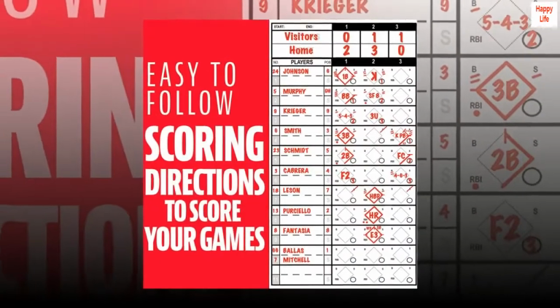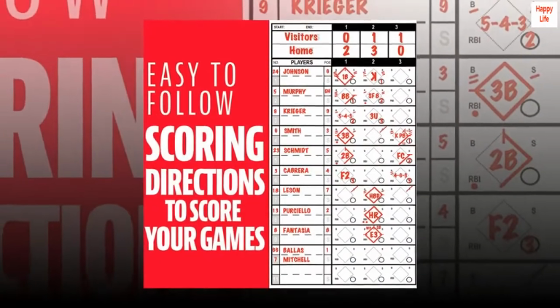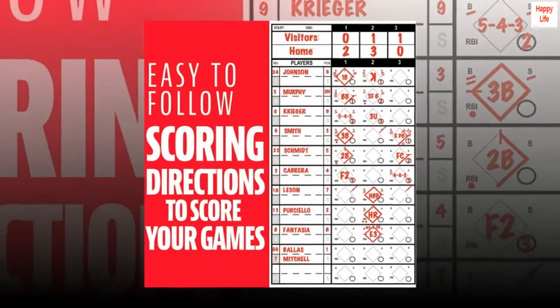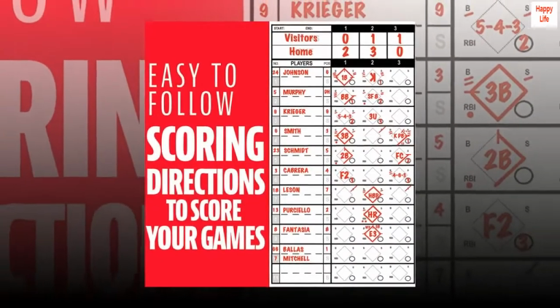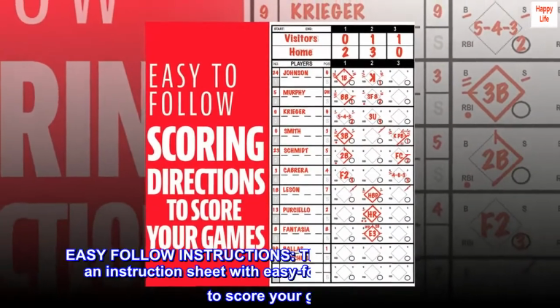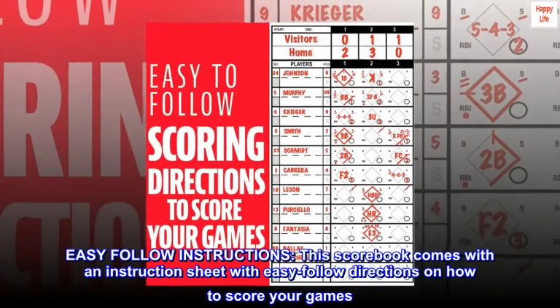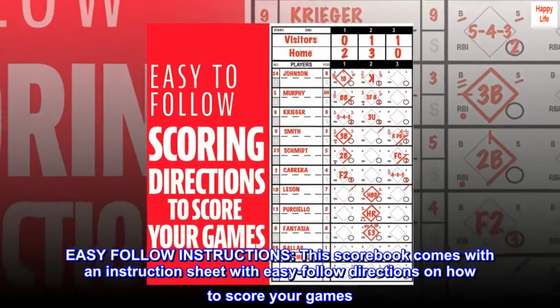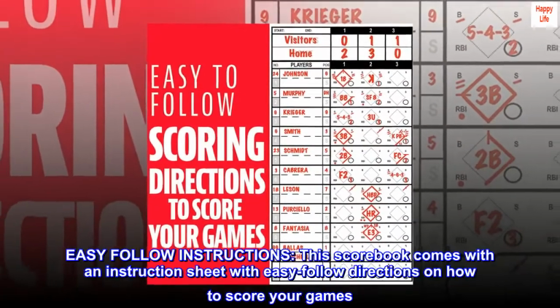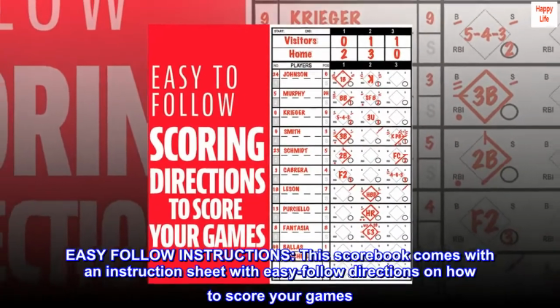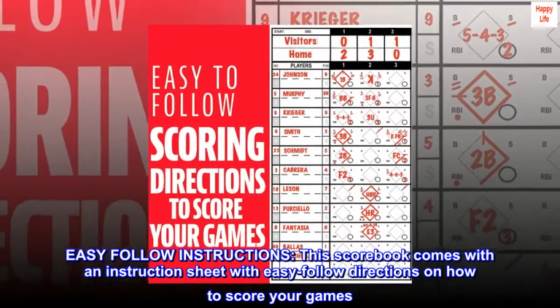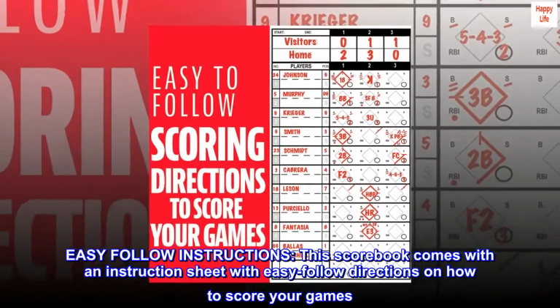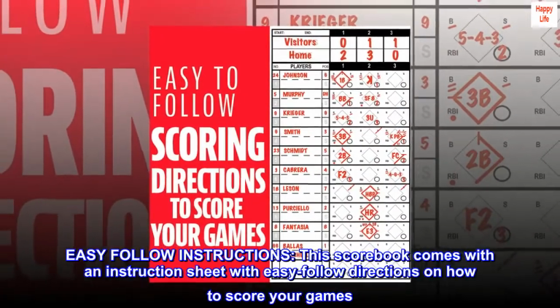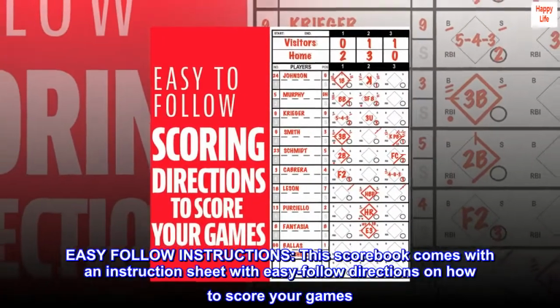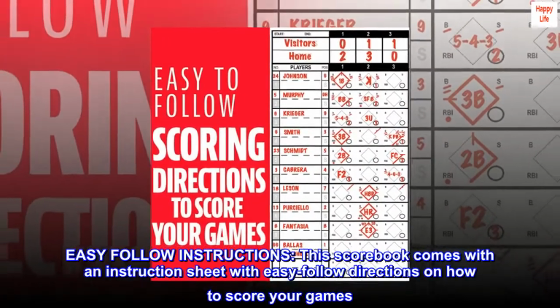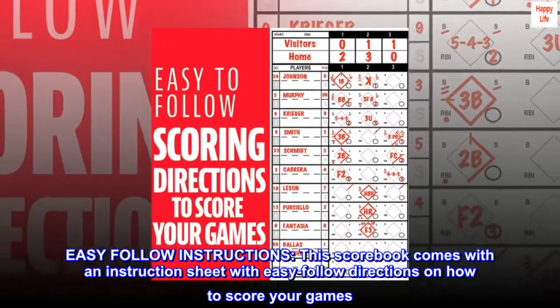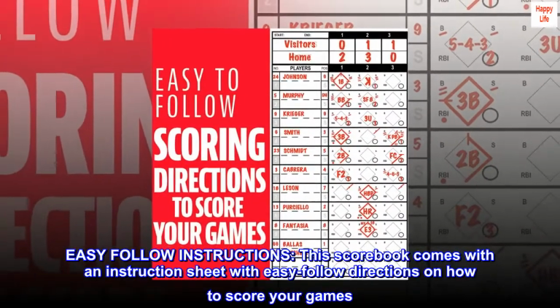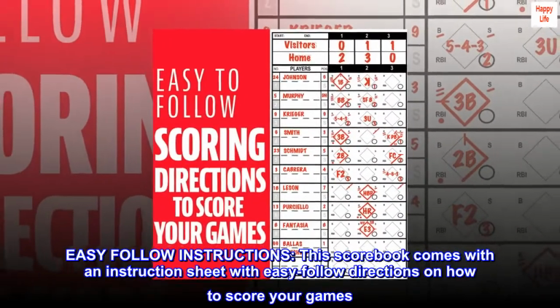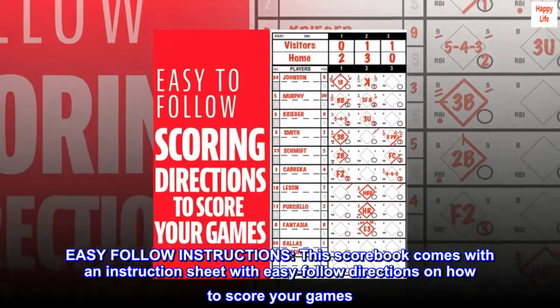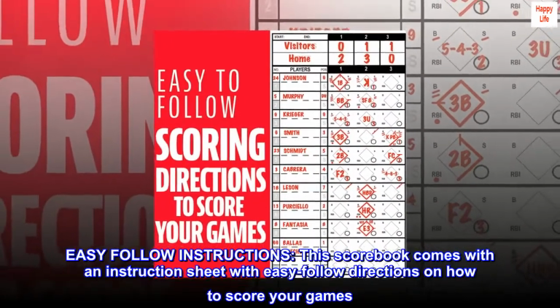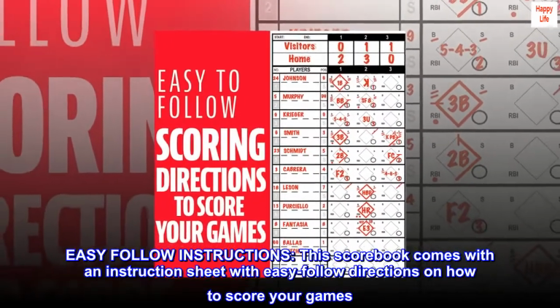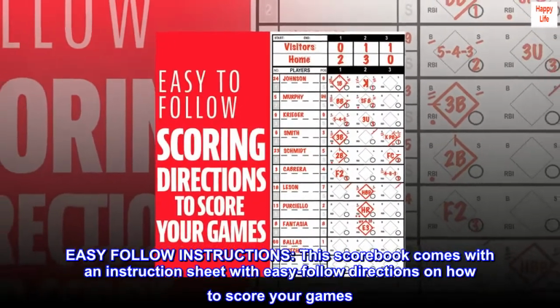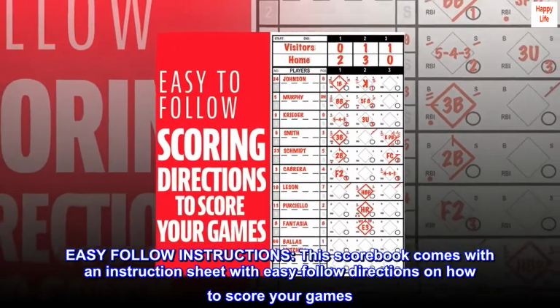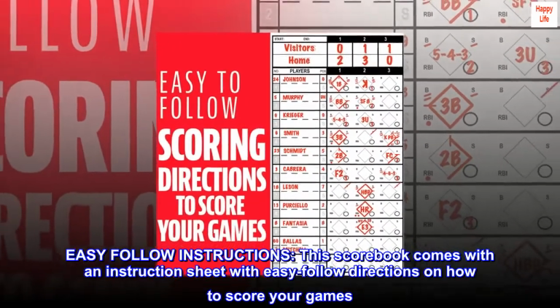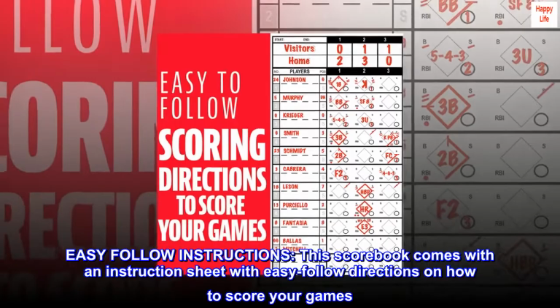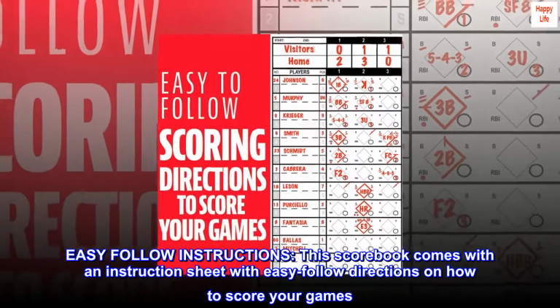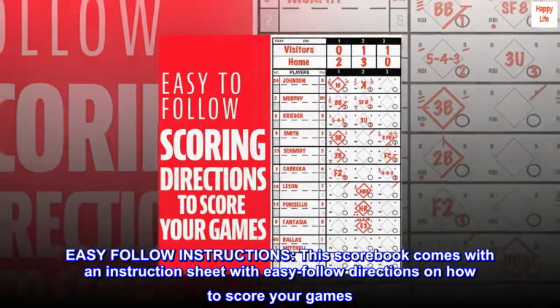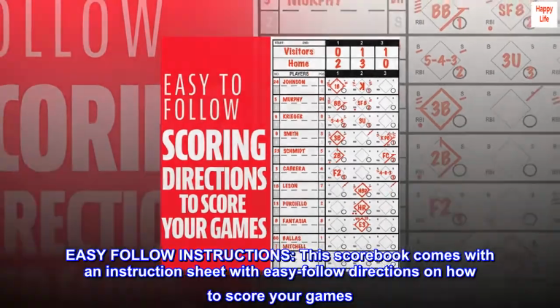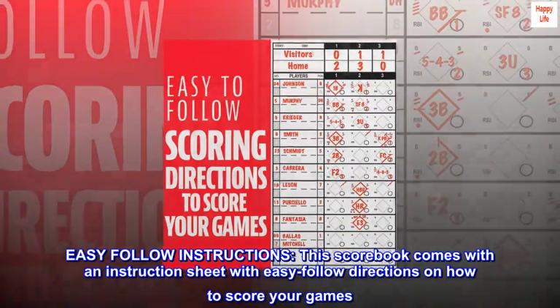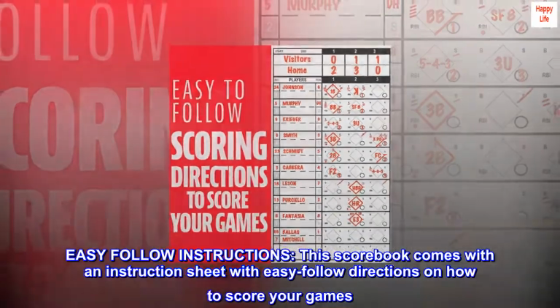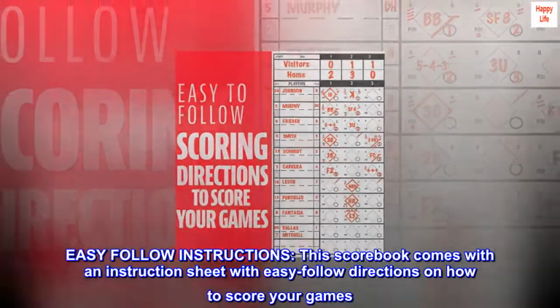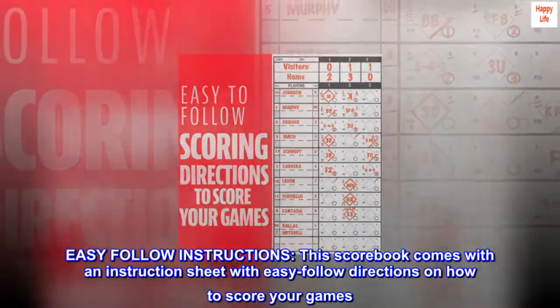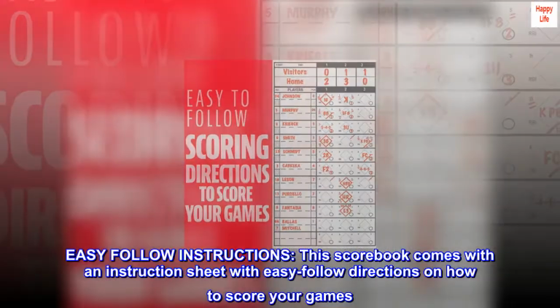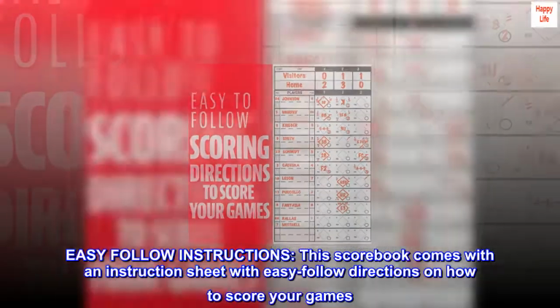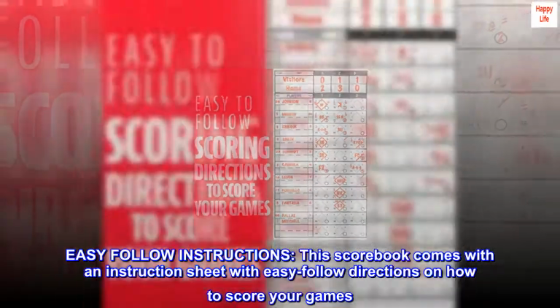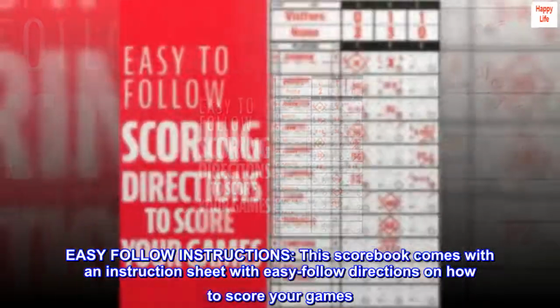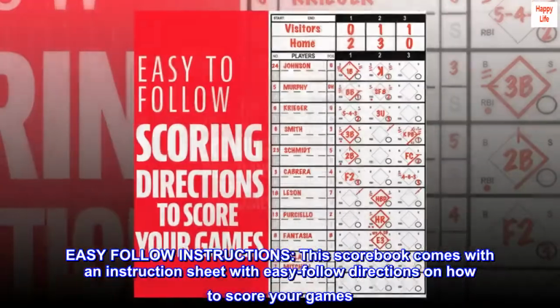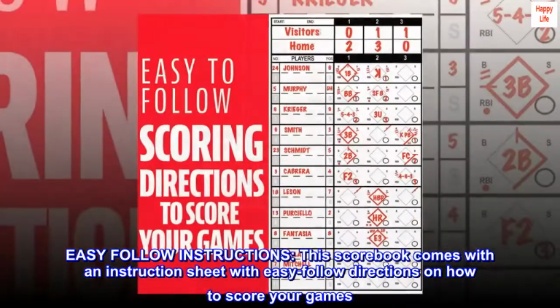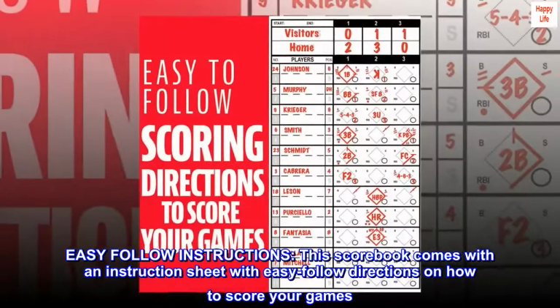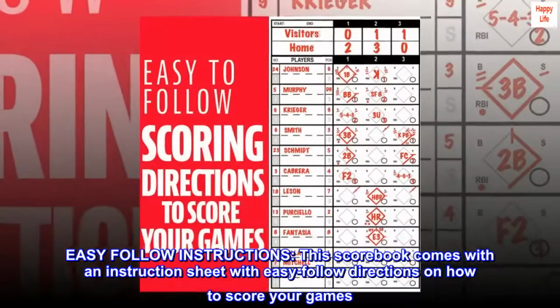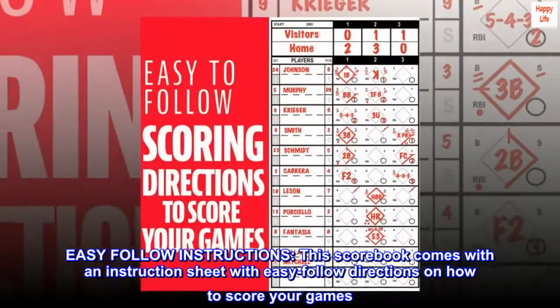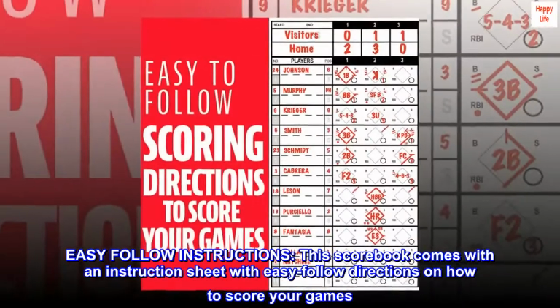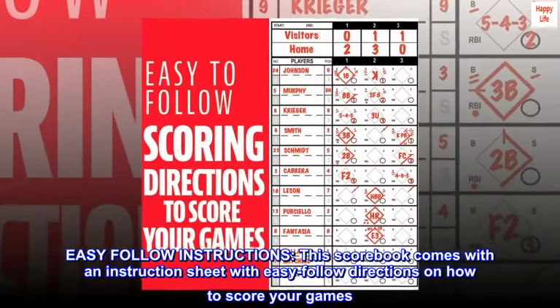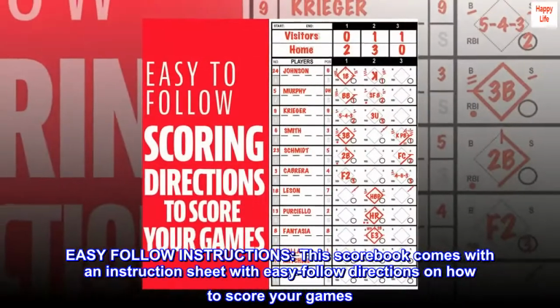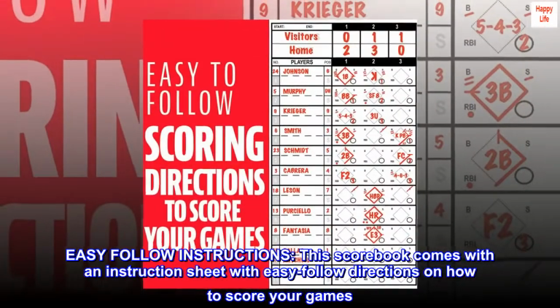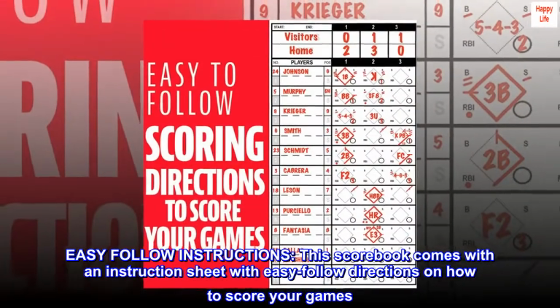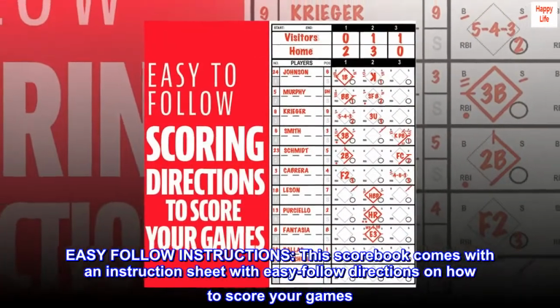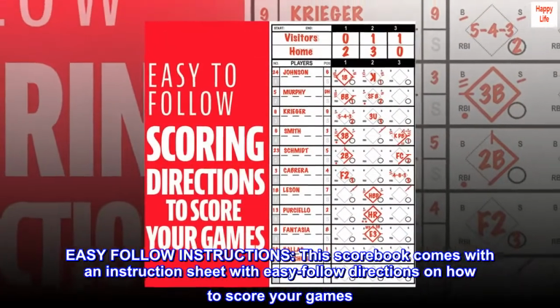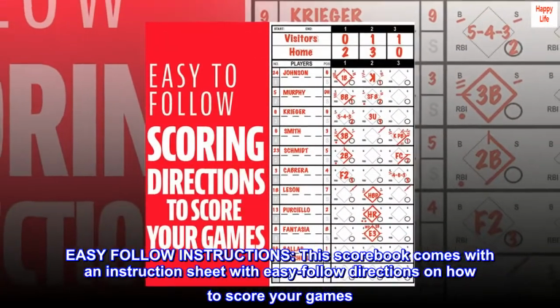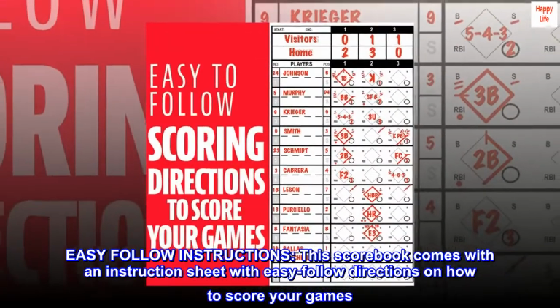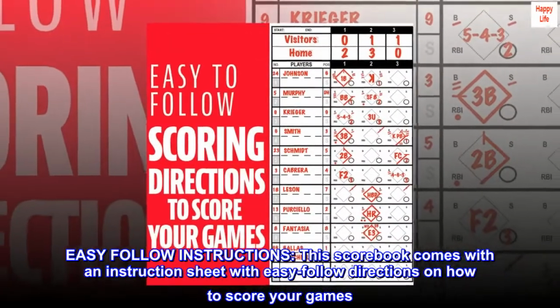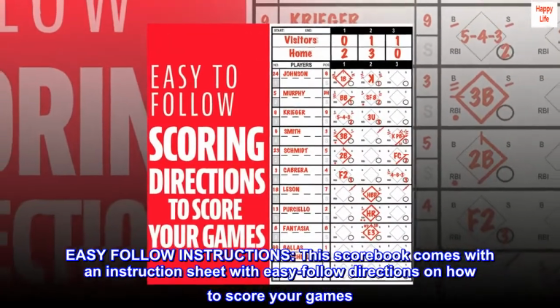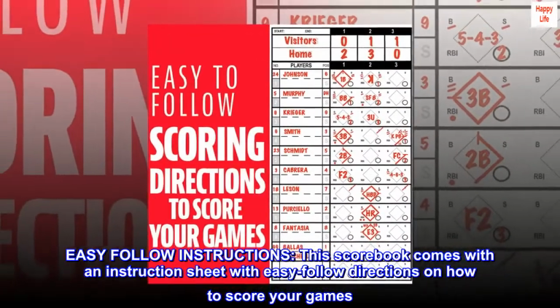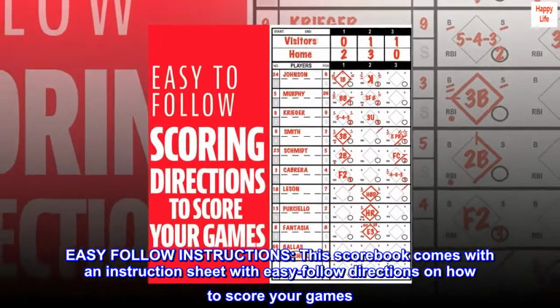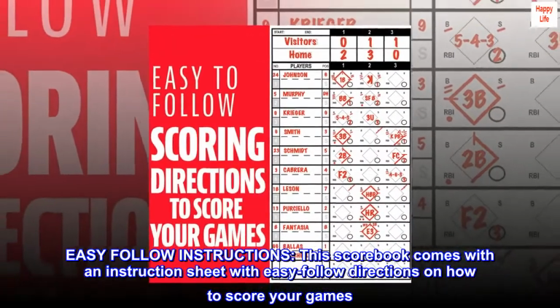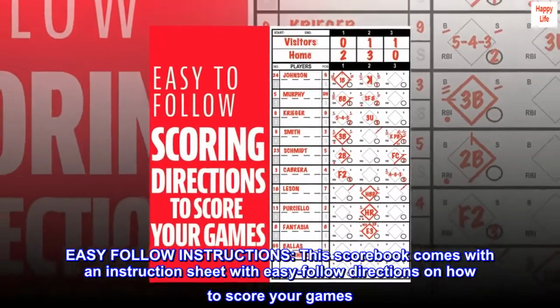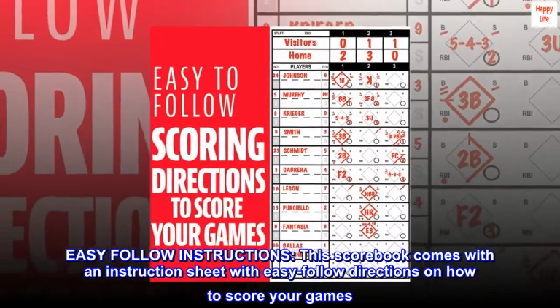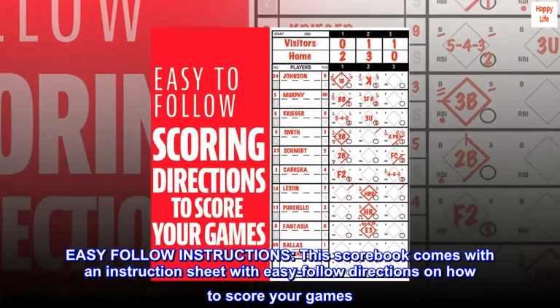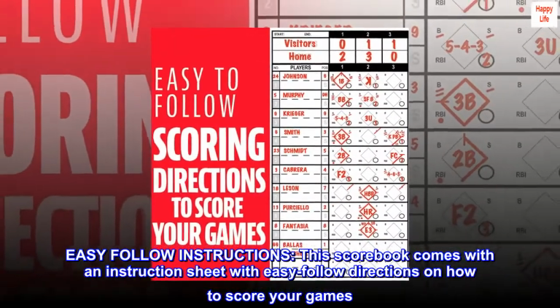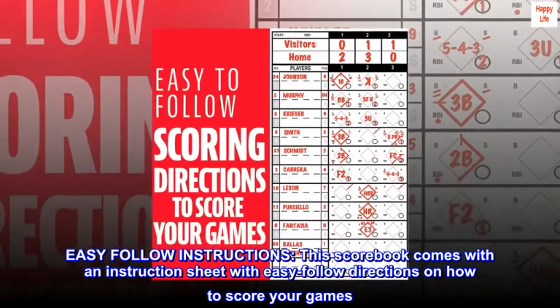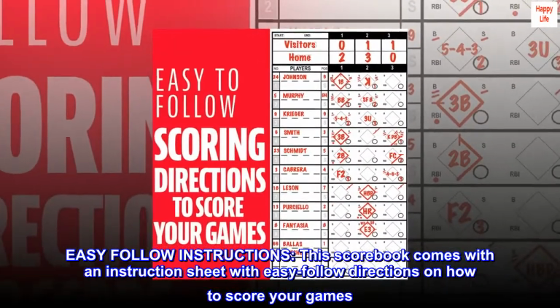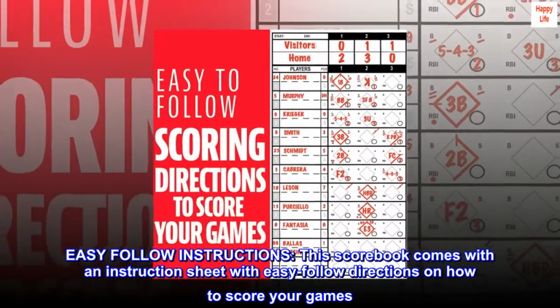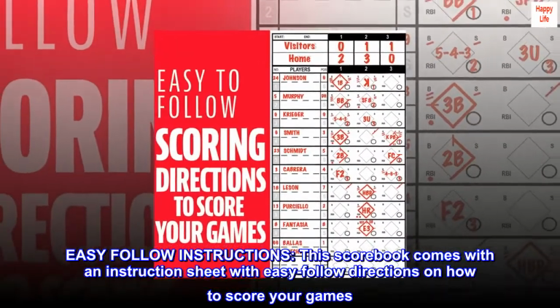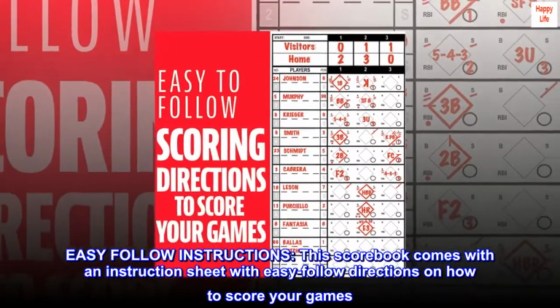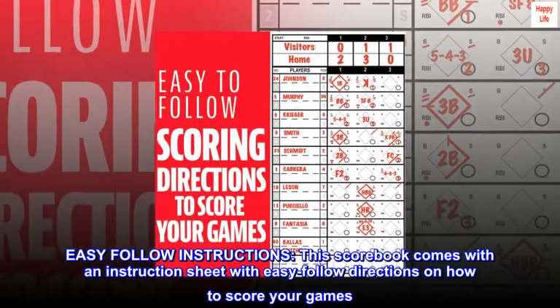Easy-follow instructions. This scorebook comes with an instruction sheet with easy-follow directions on how to score your games.